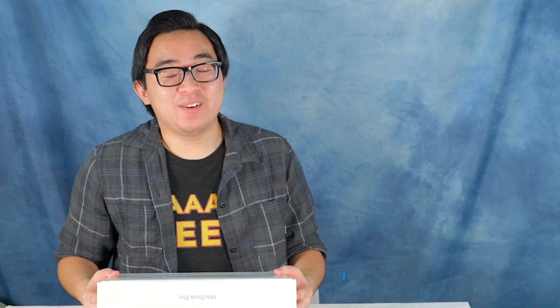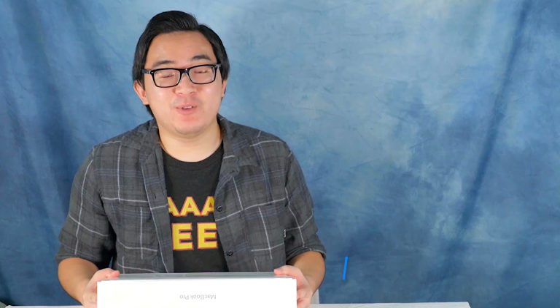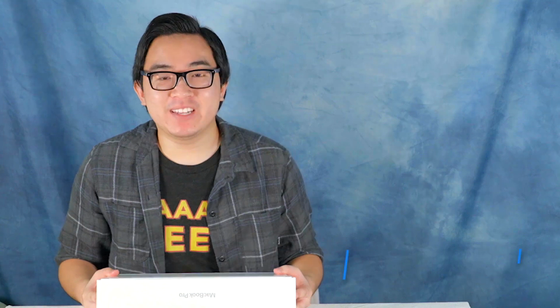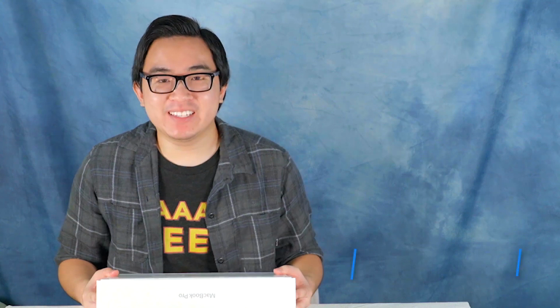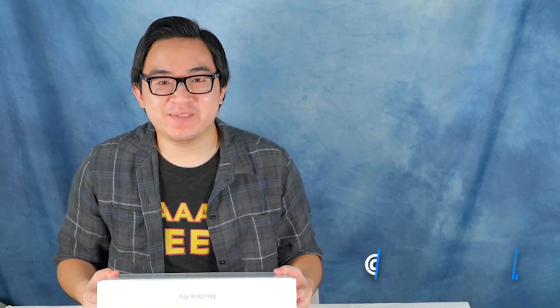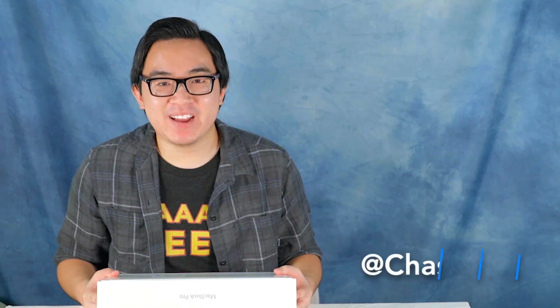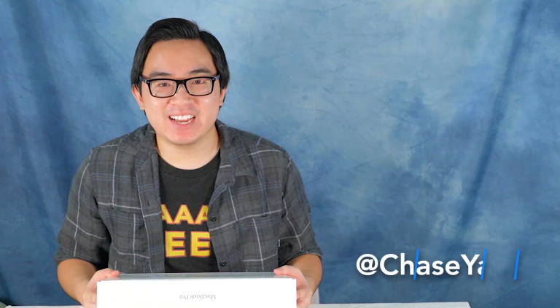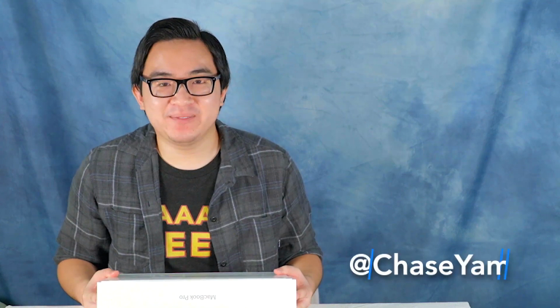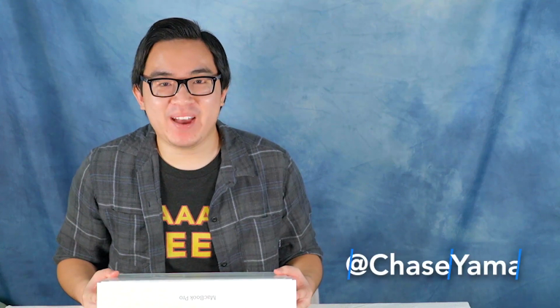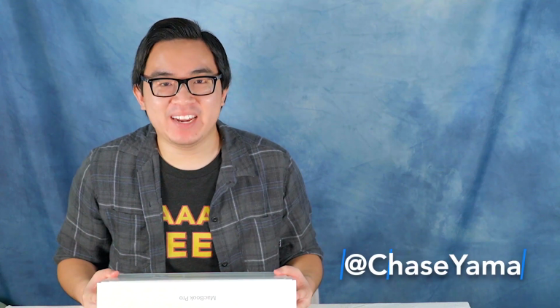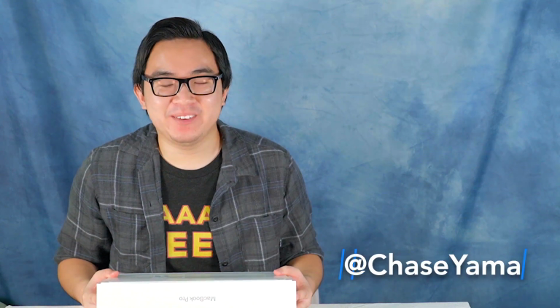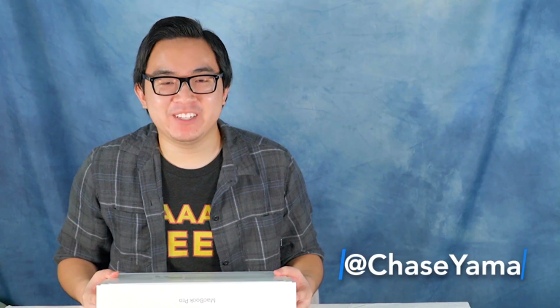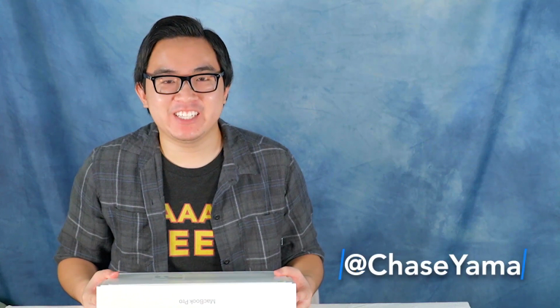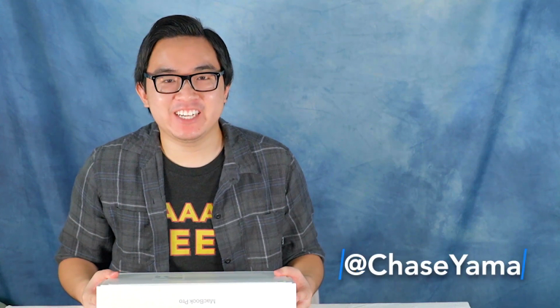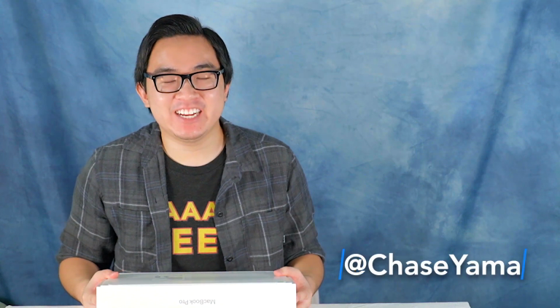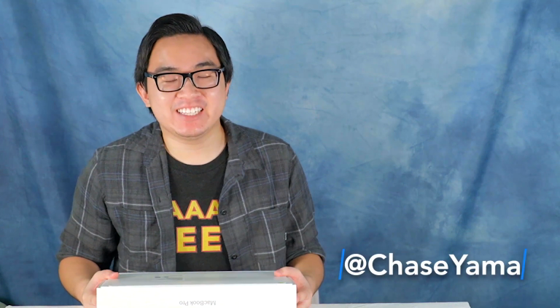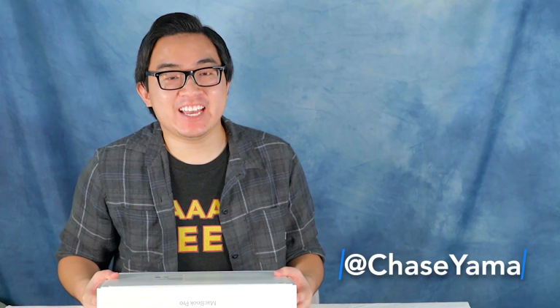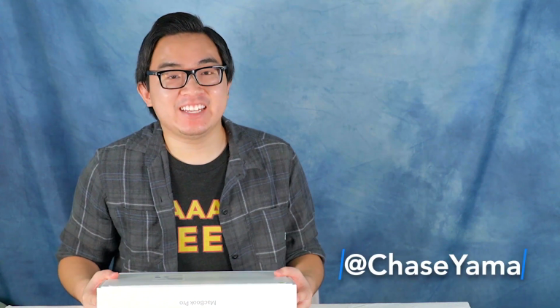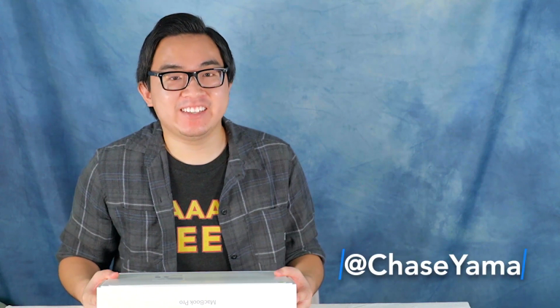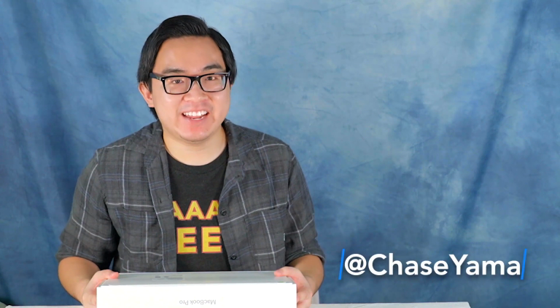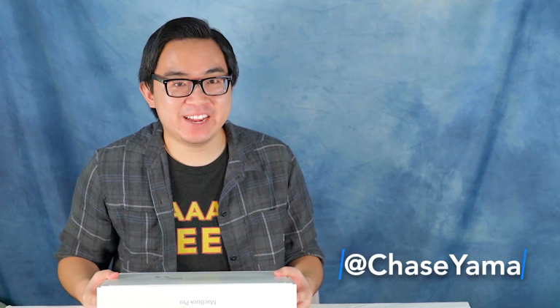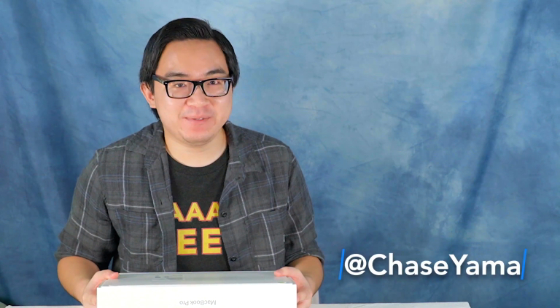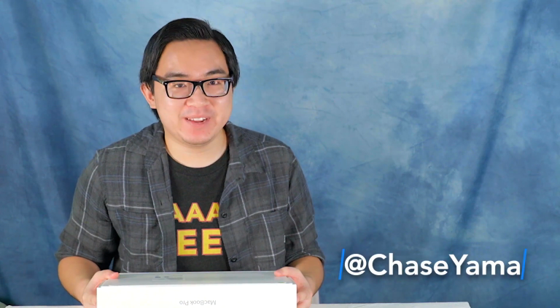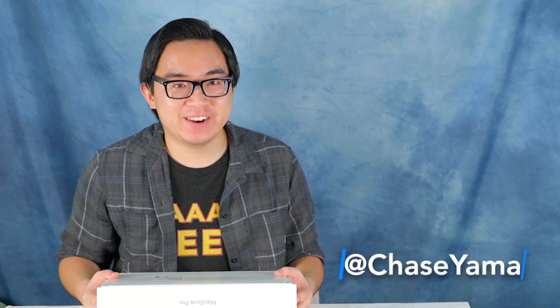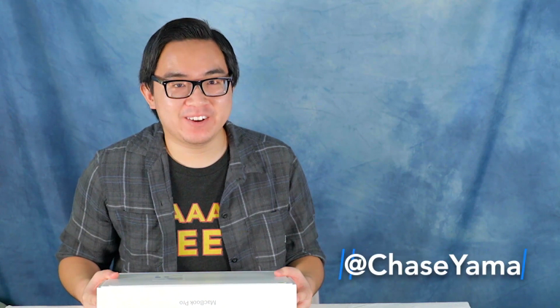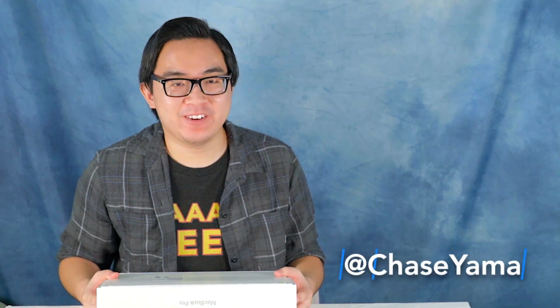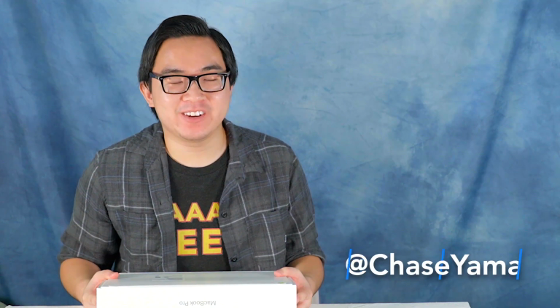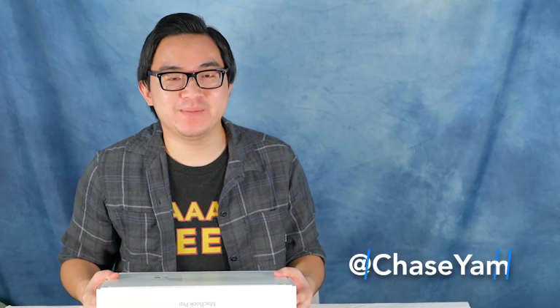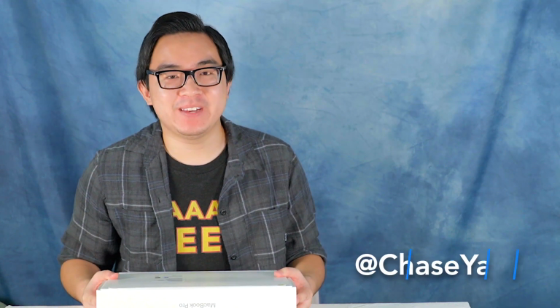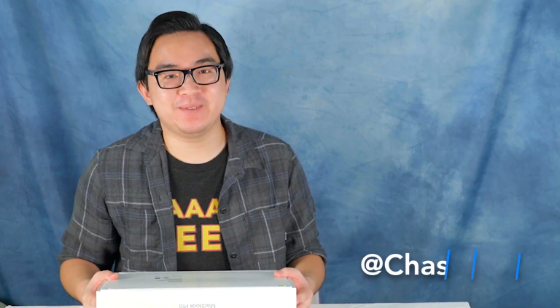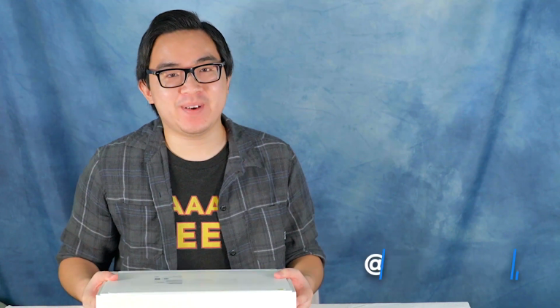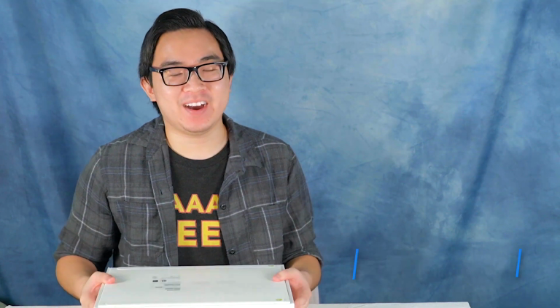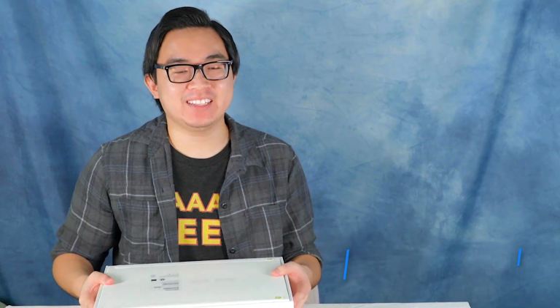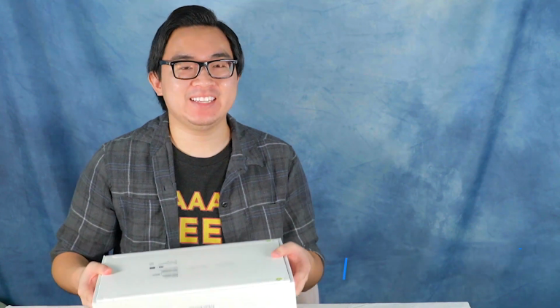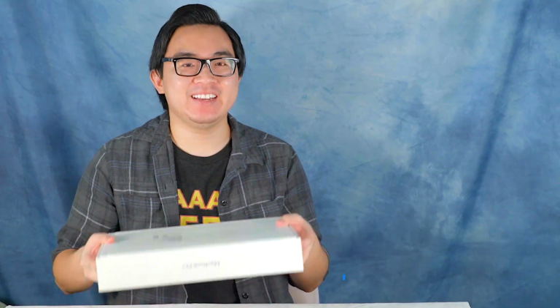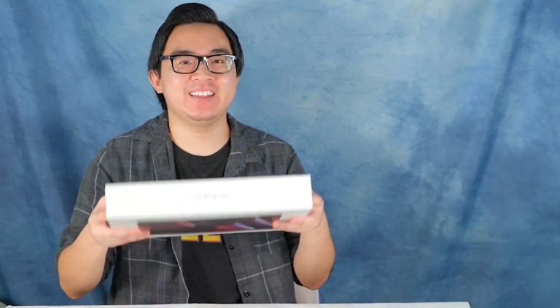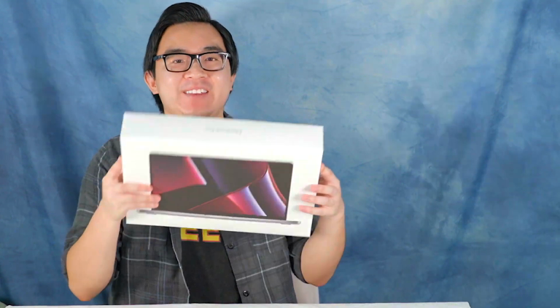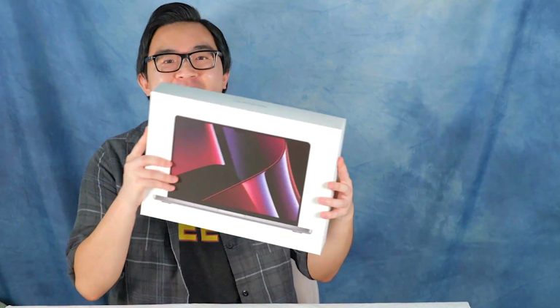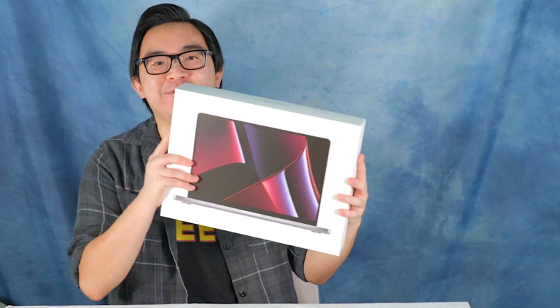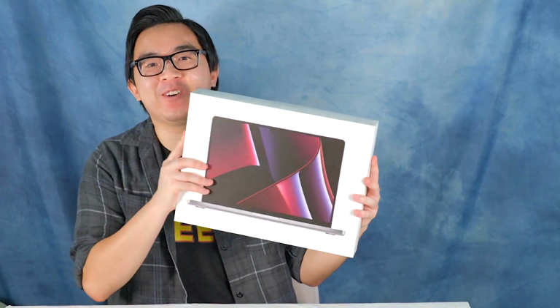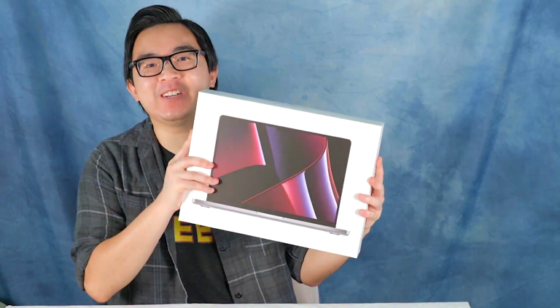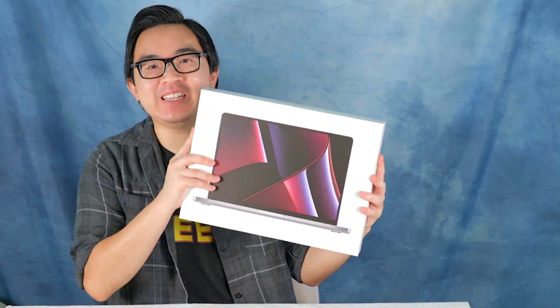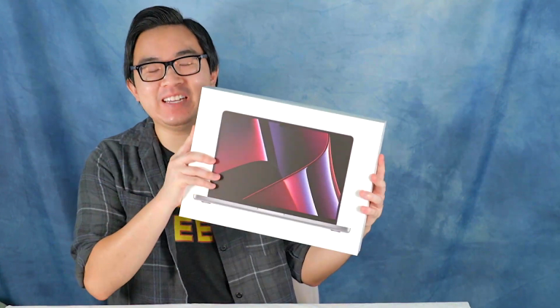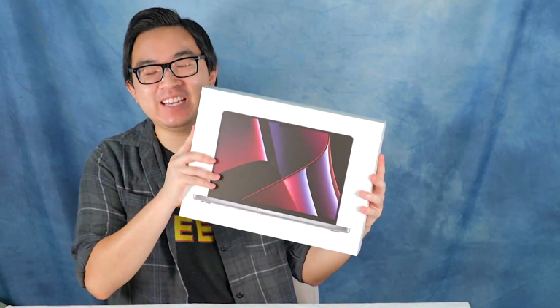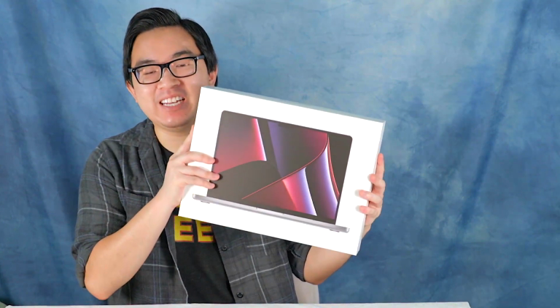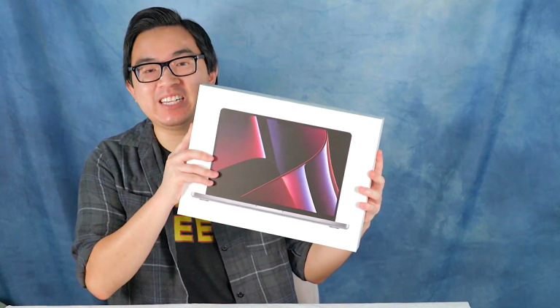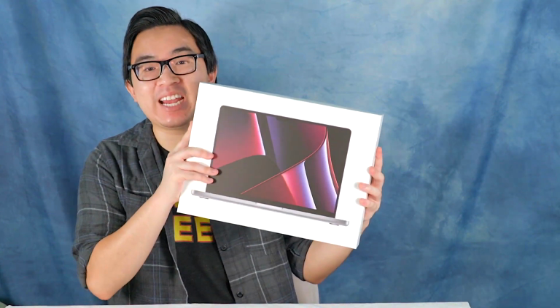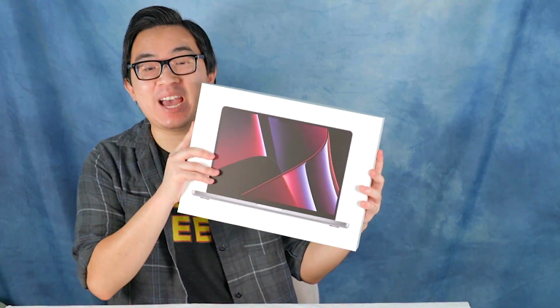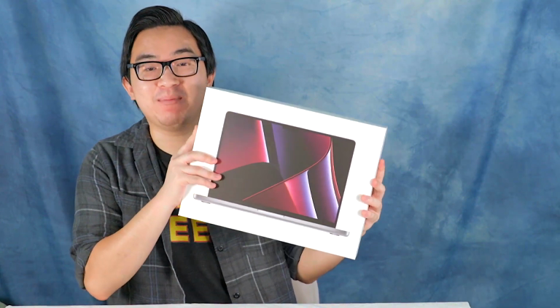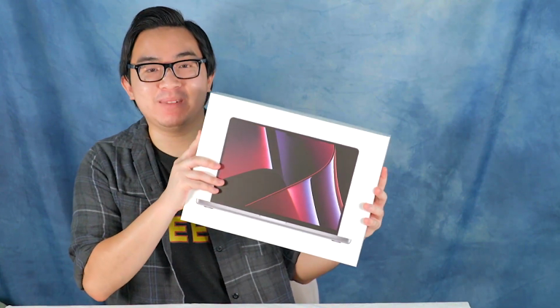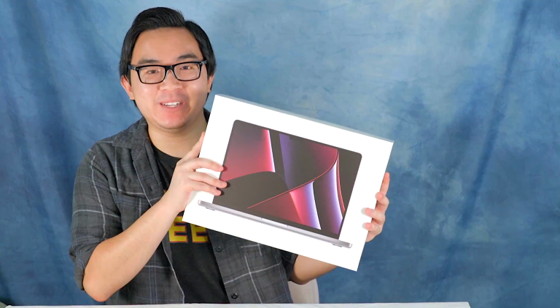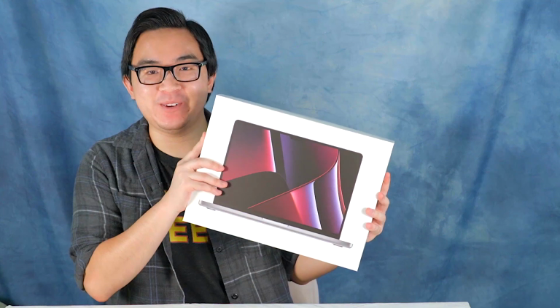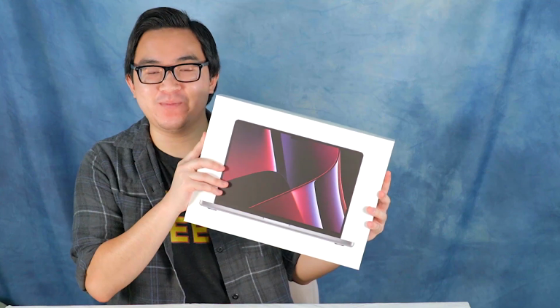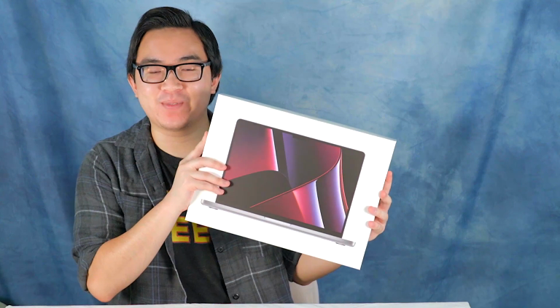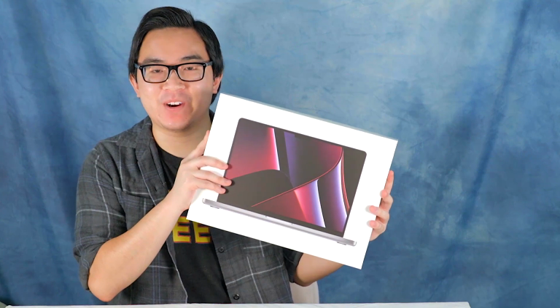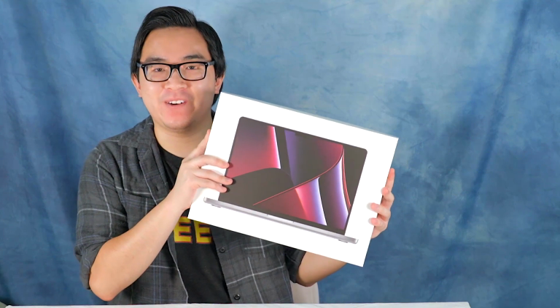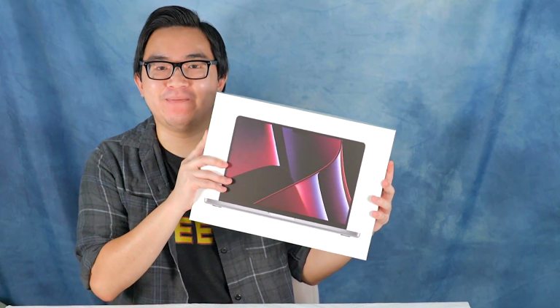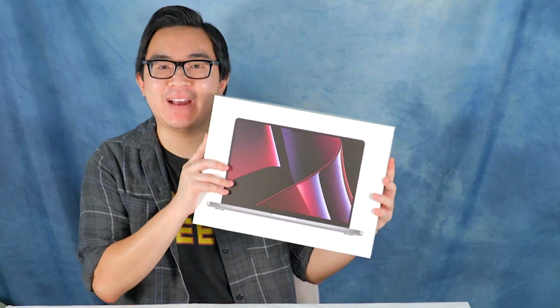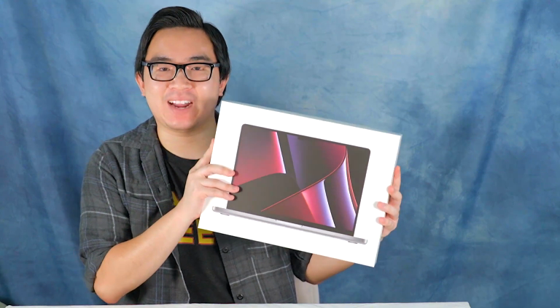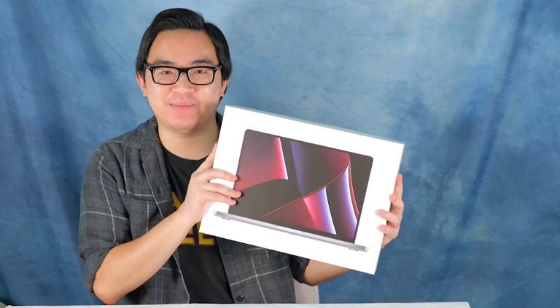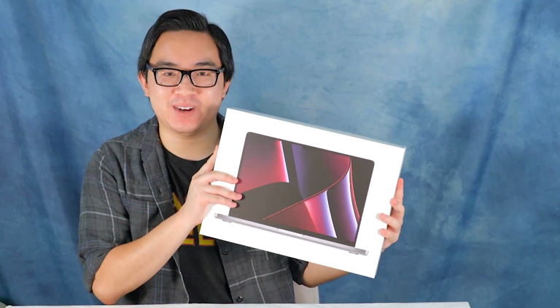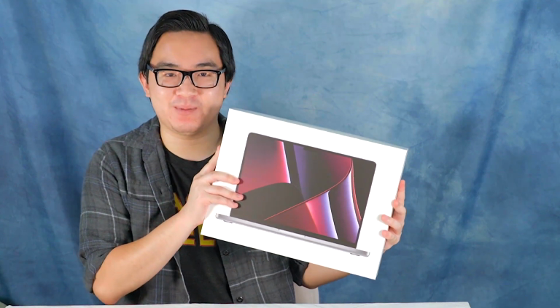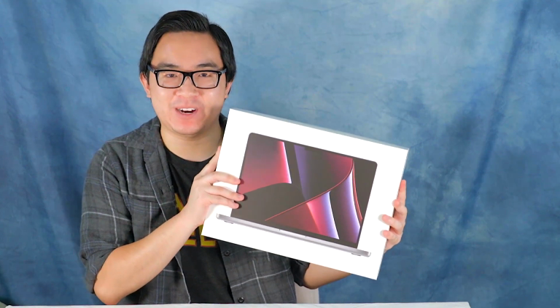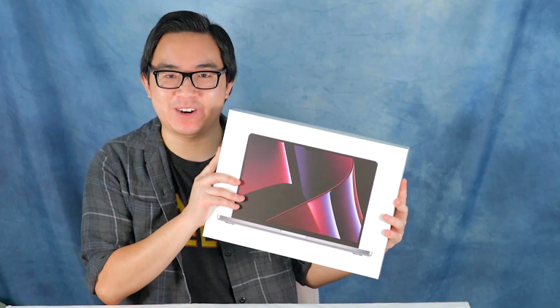What is up guys, my name is Chase and today we are going to be unboxing the 14 inch M2 Pro MacBook Pro.